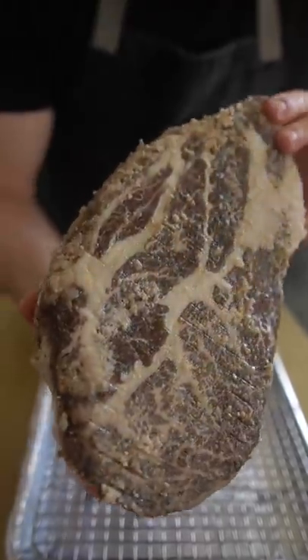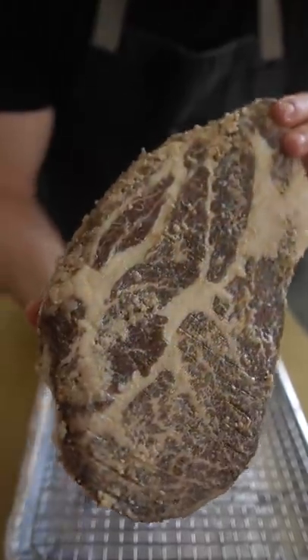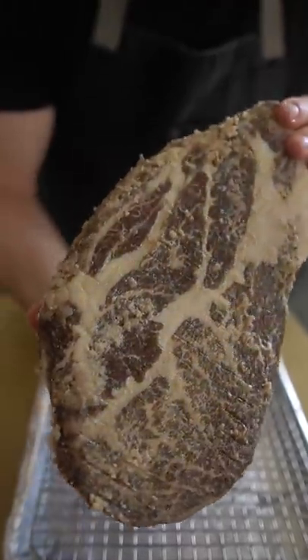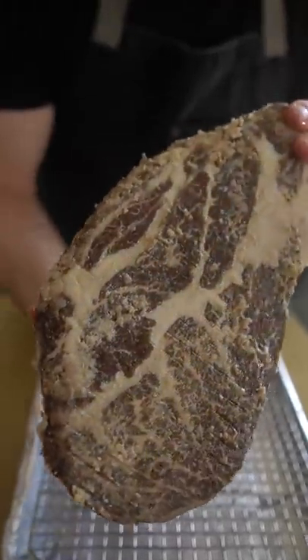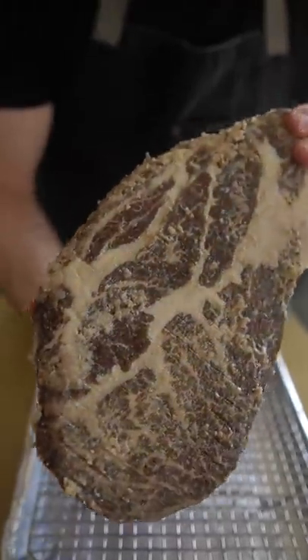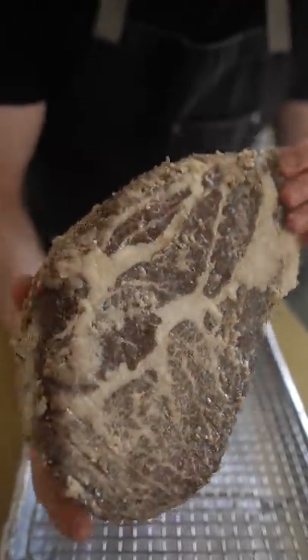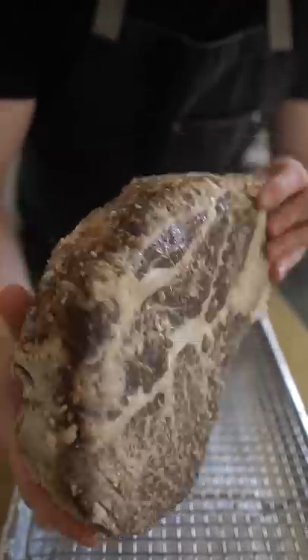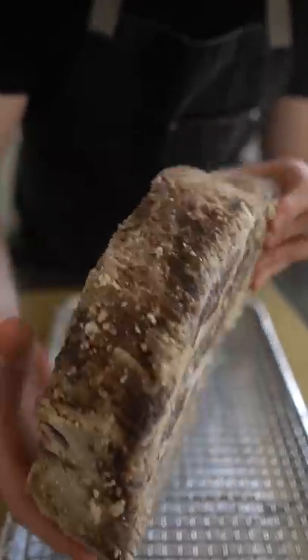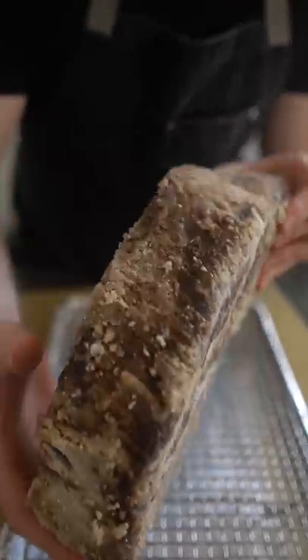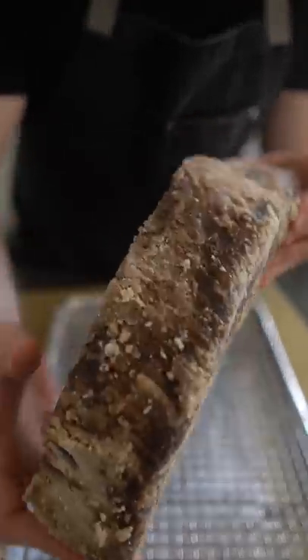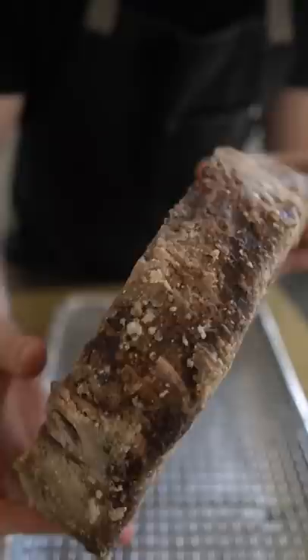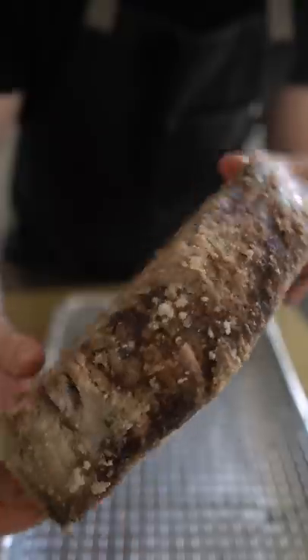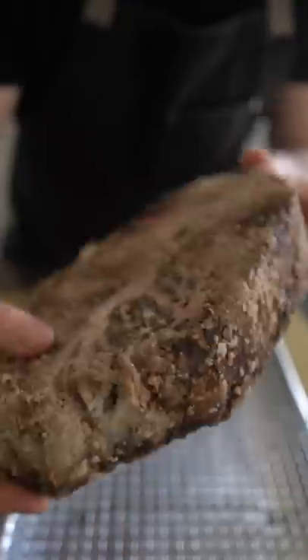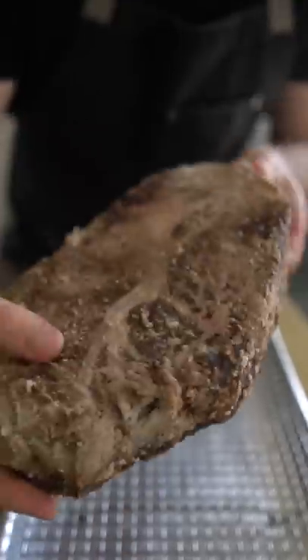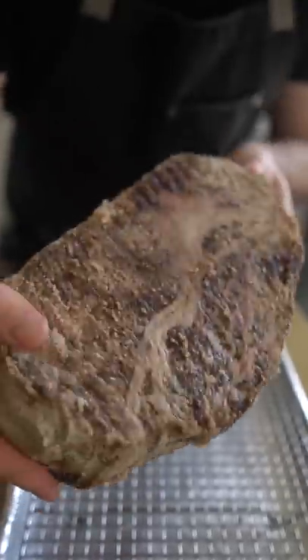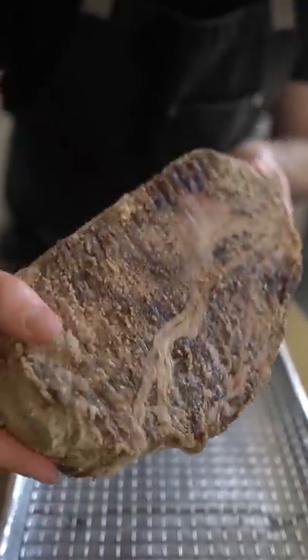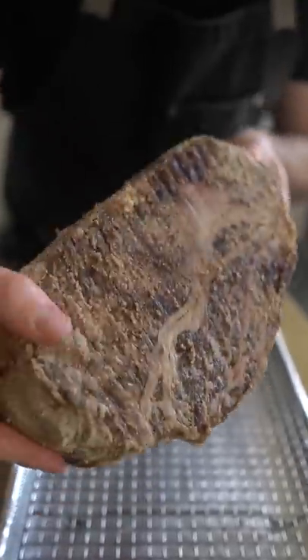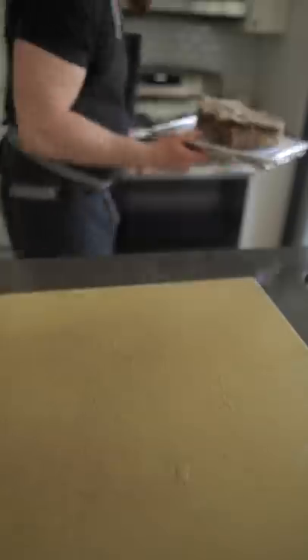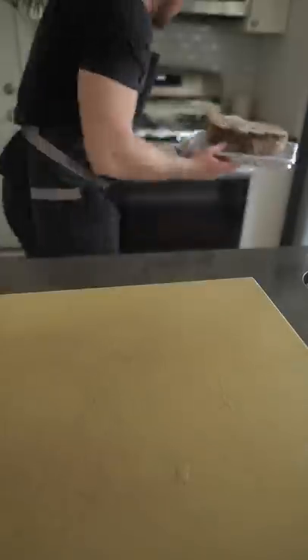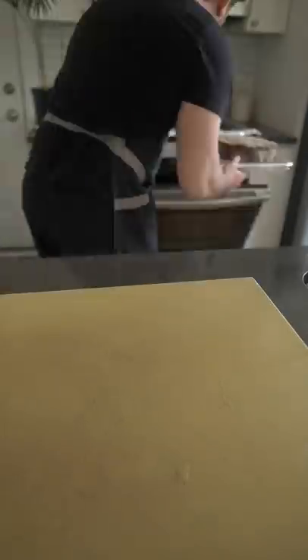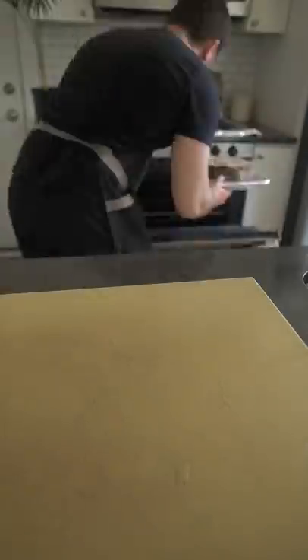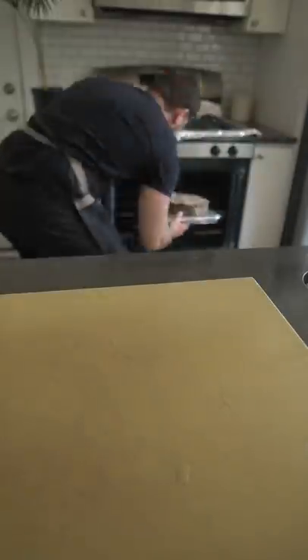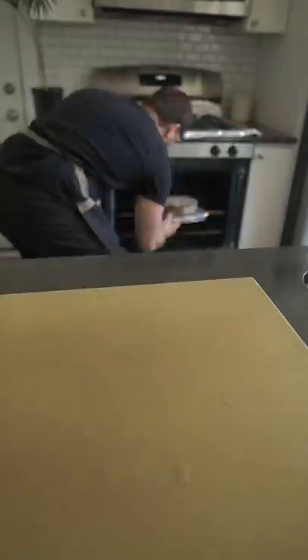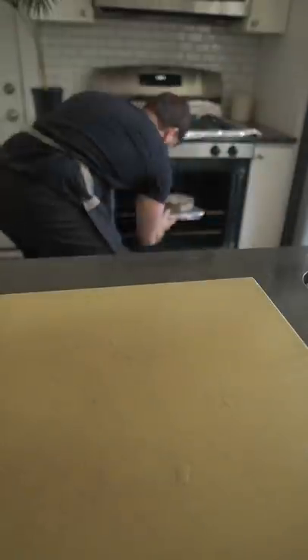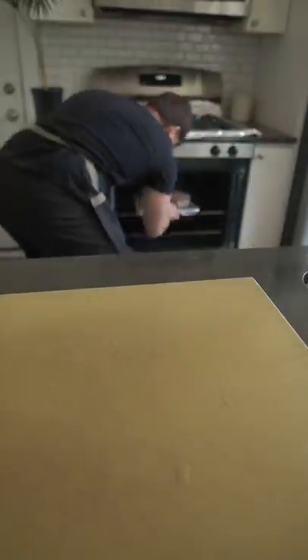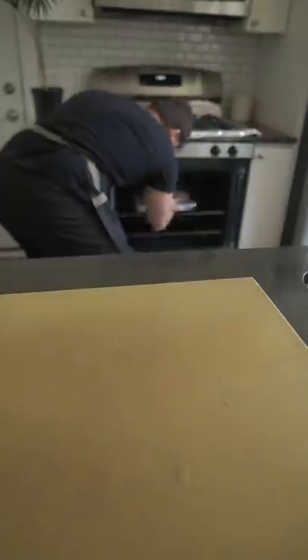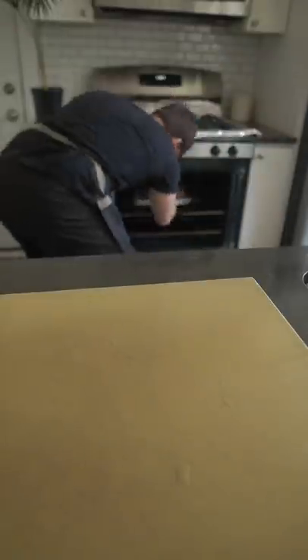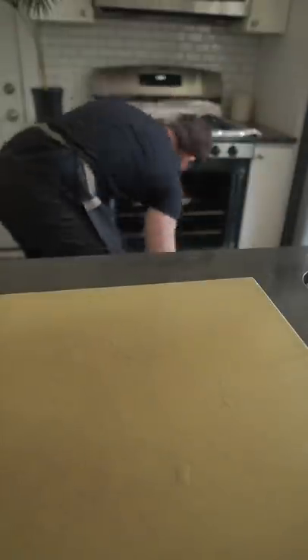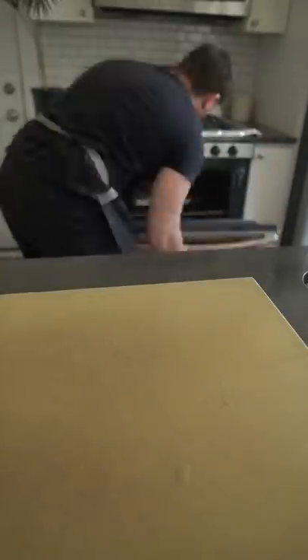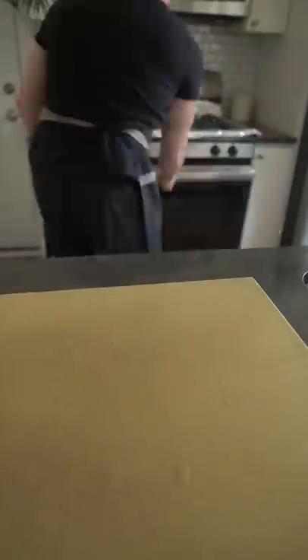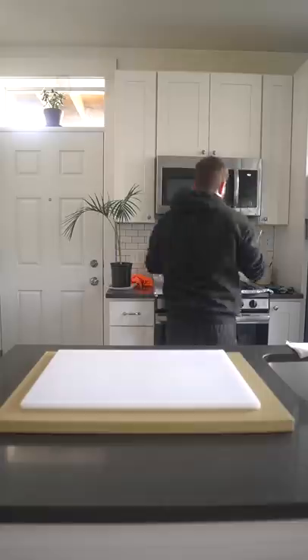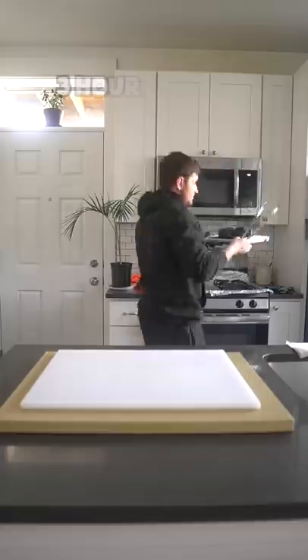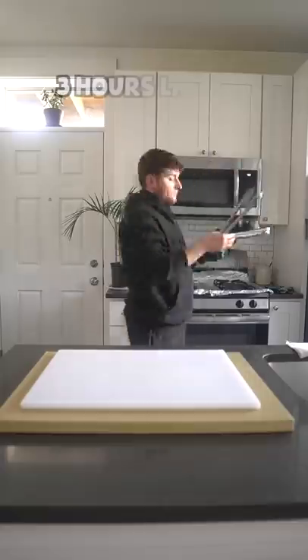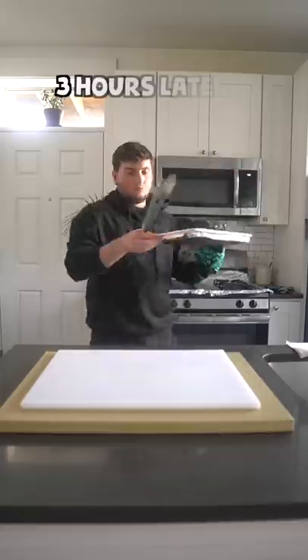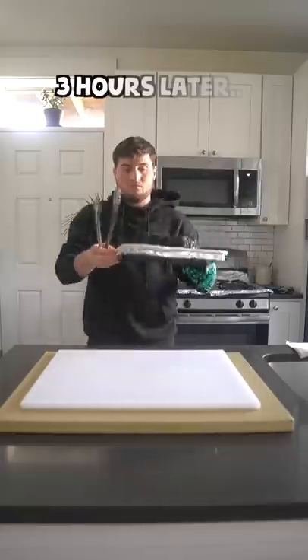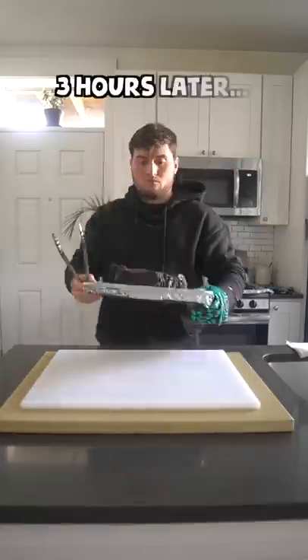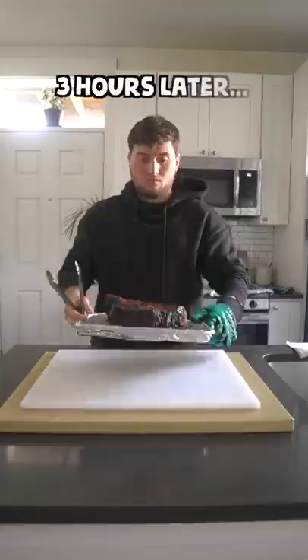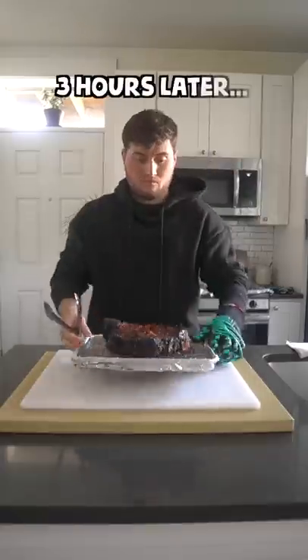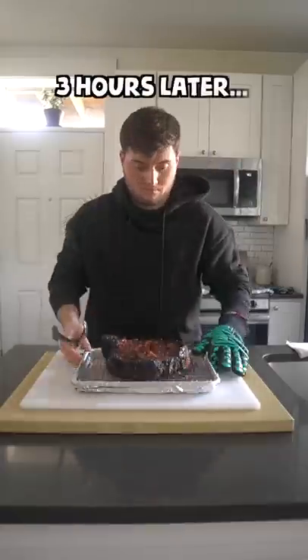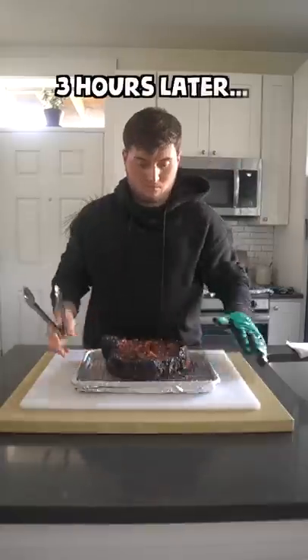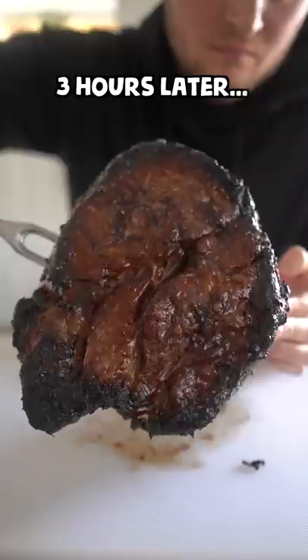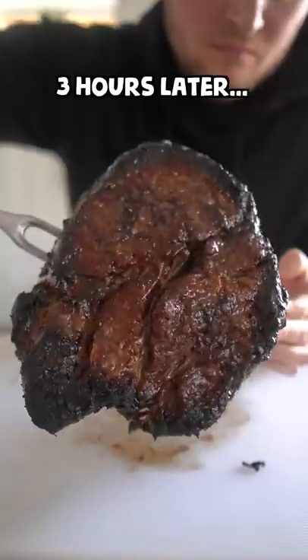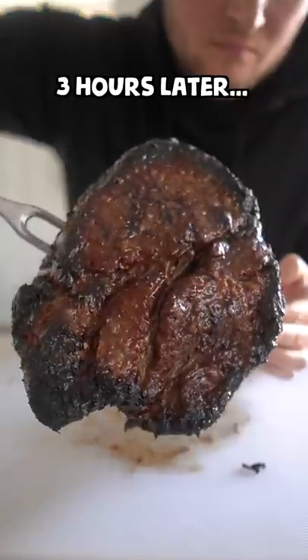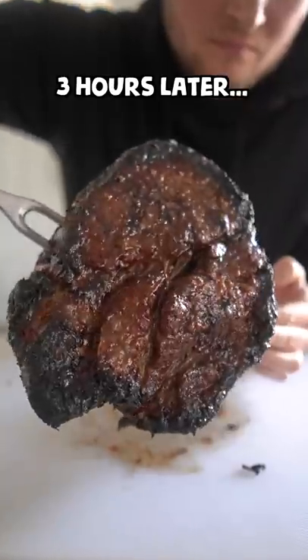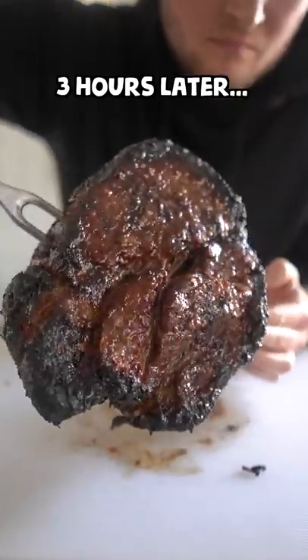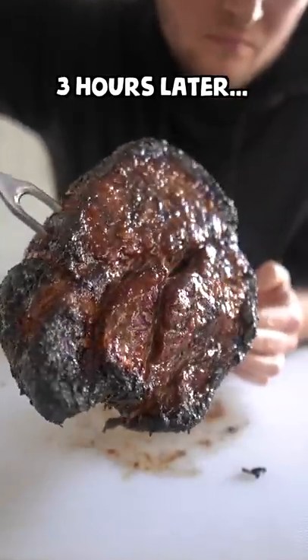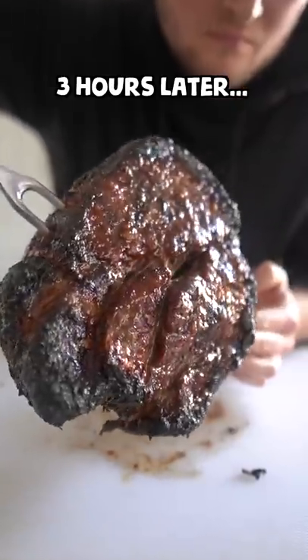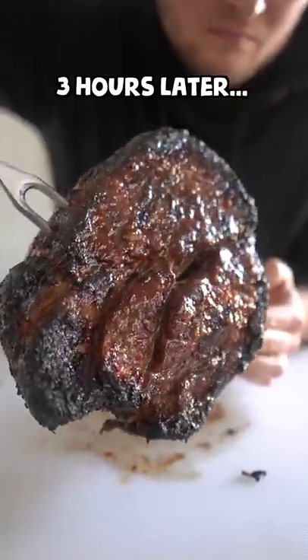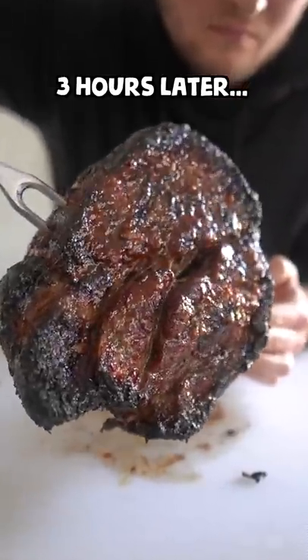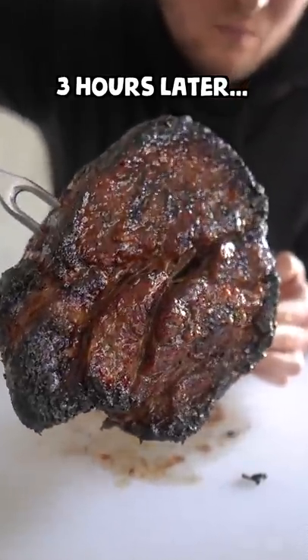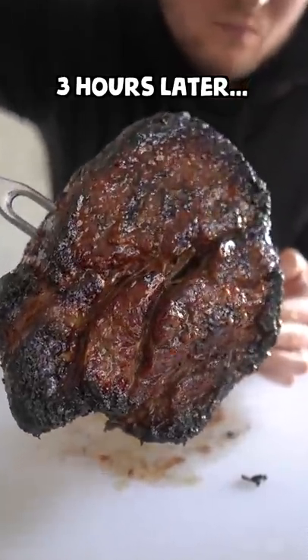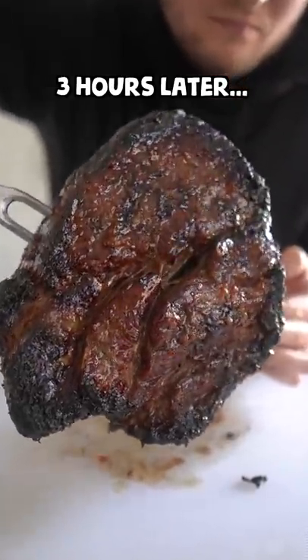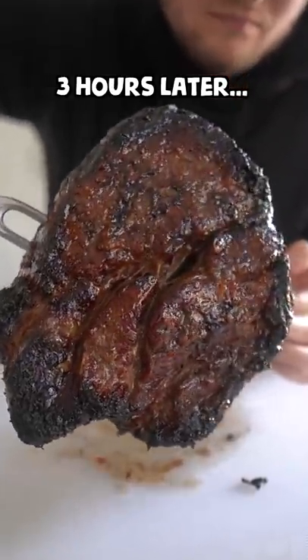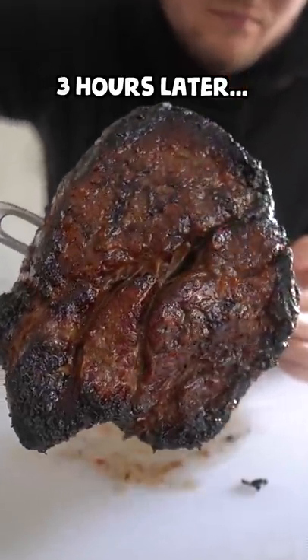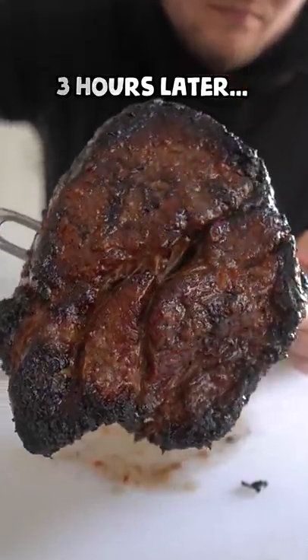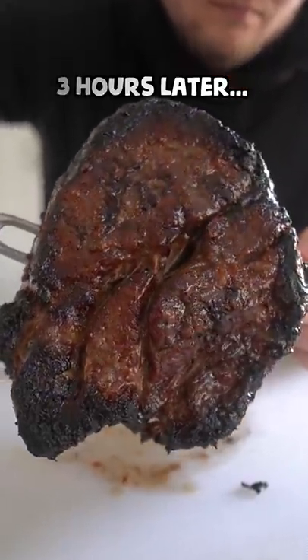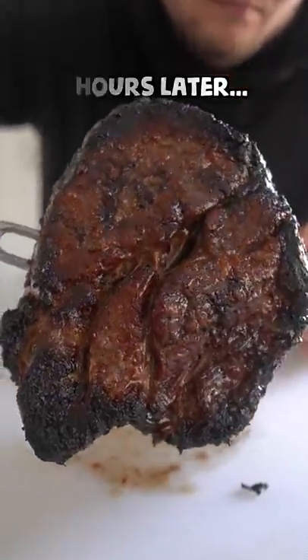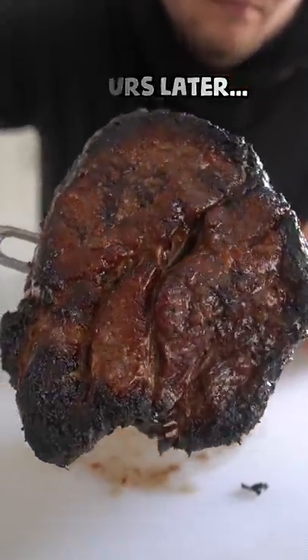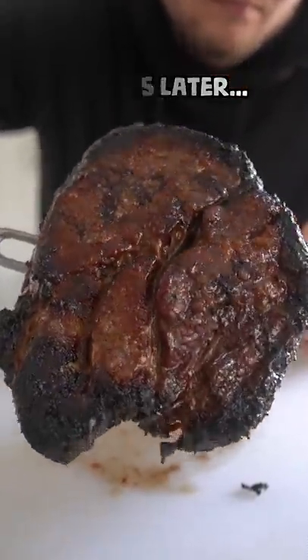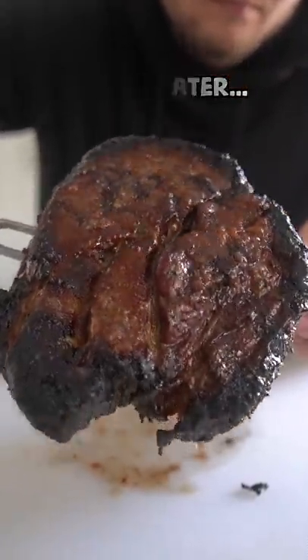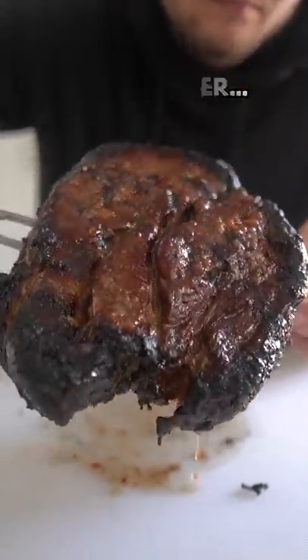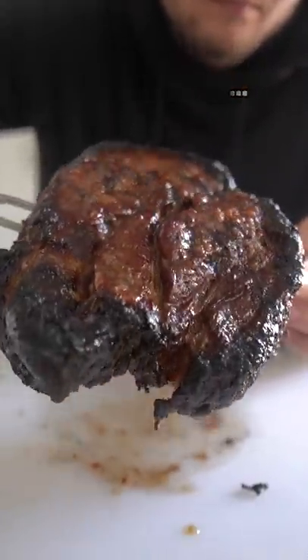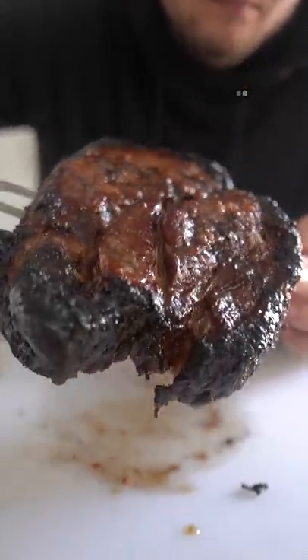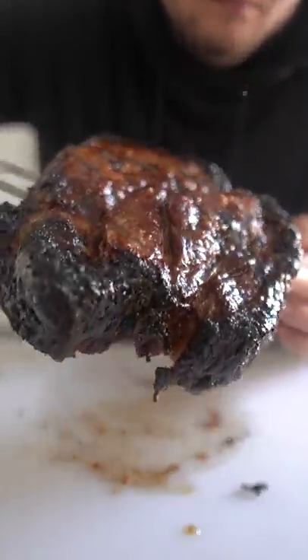I'm just going to slow roast this chunk of chuck until it's perfectly tender and looks like it should be in a magazine.